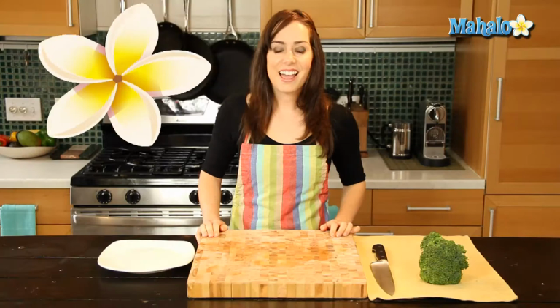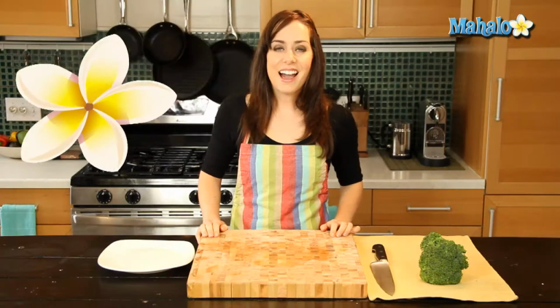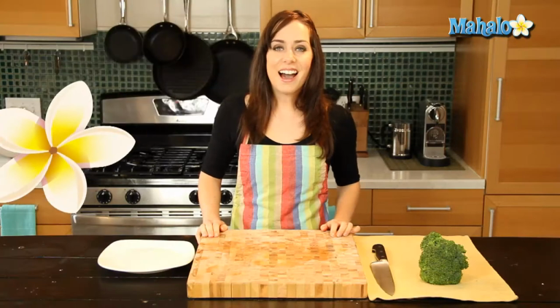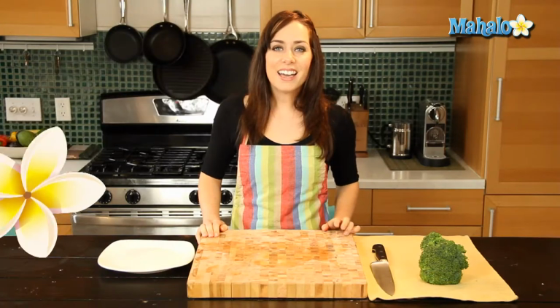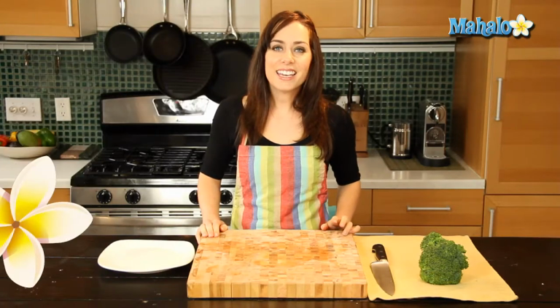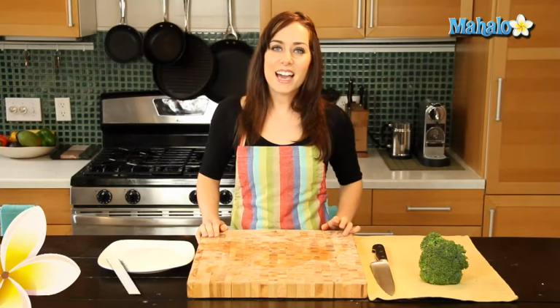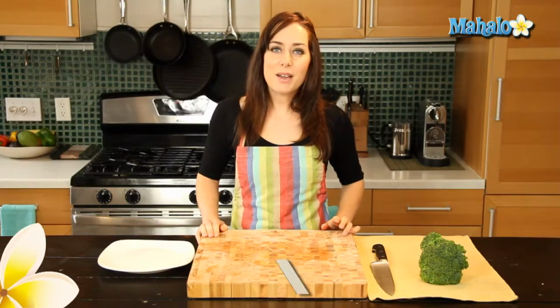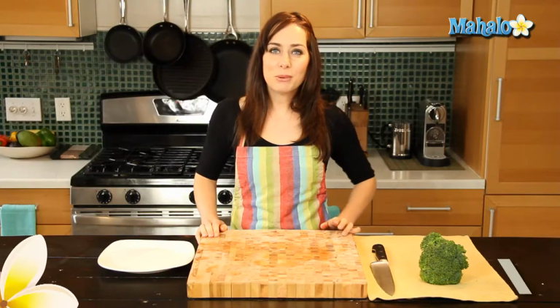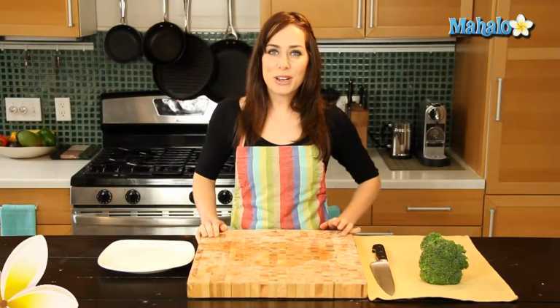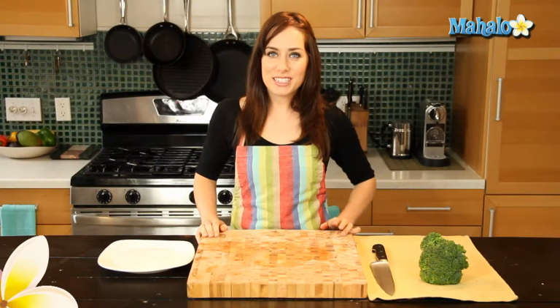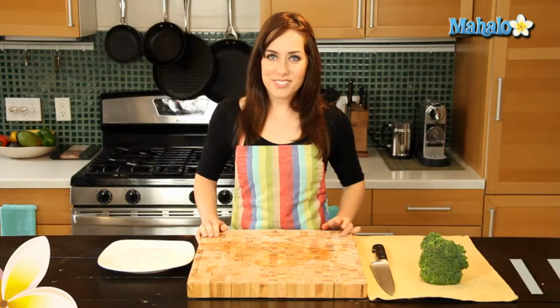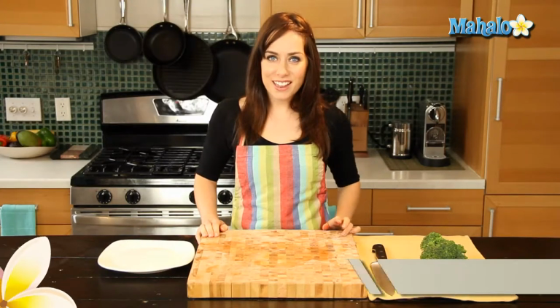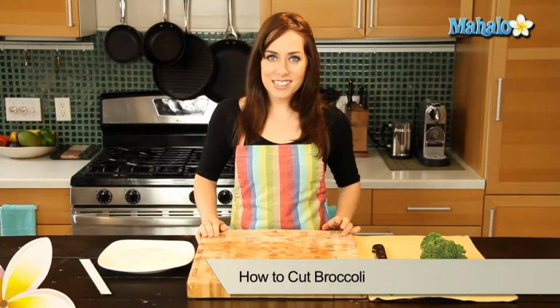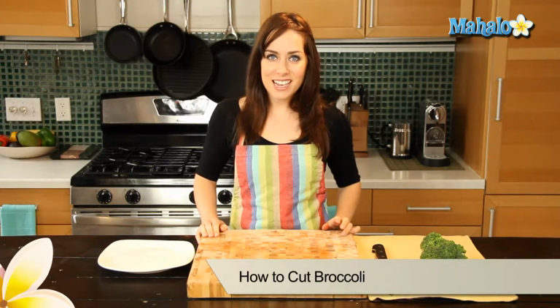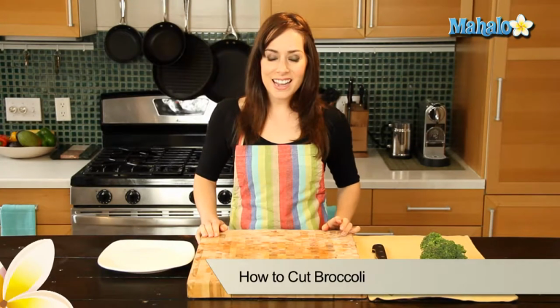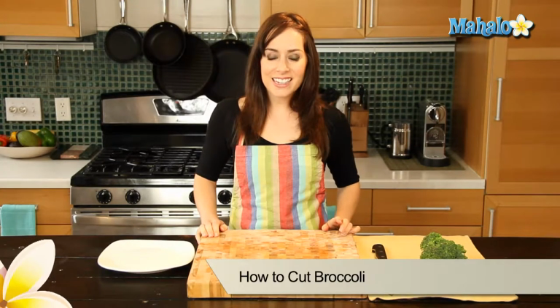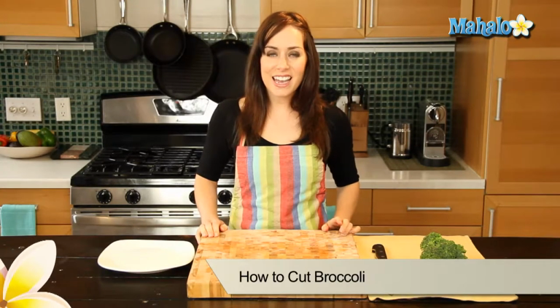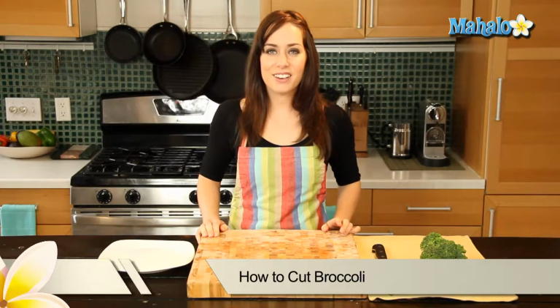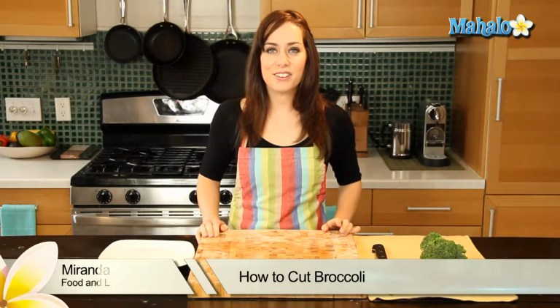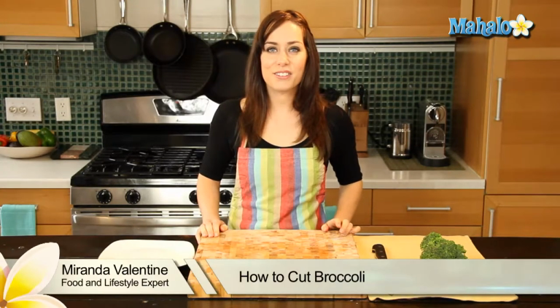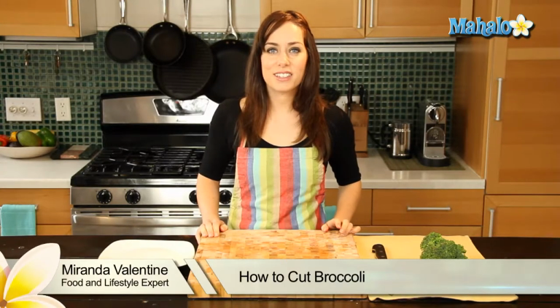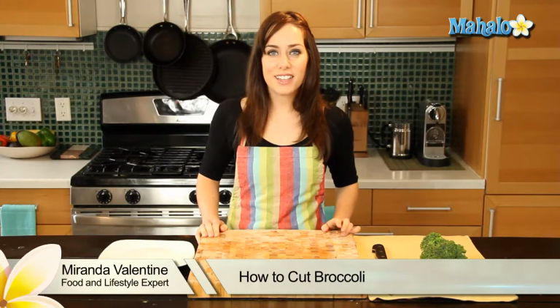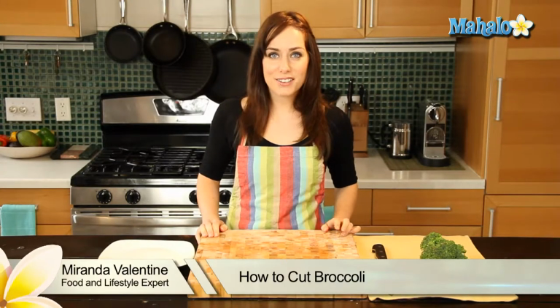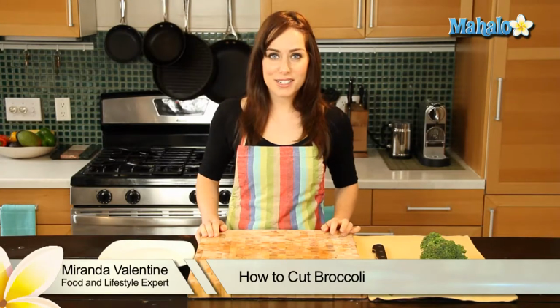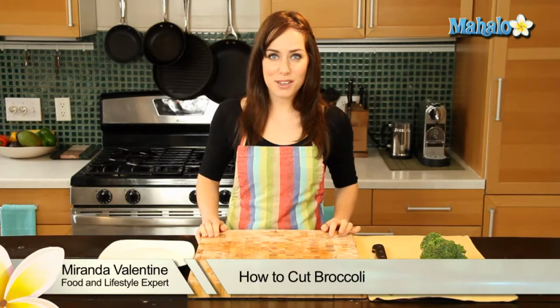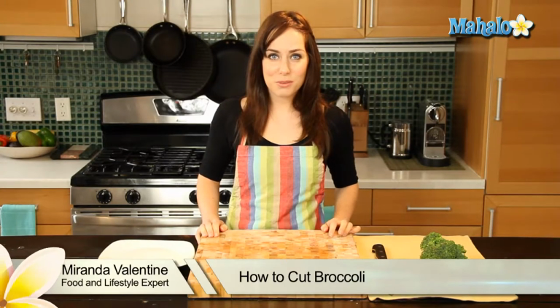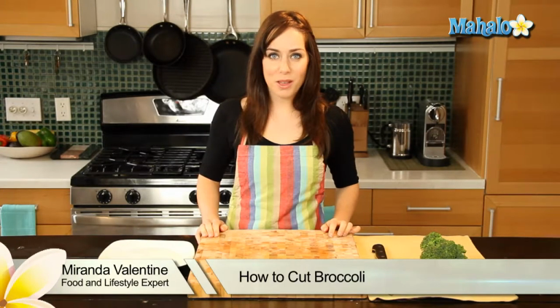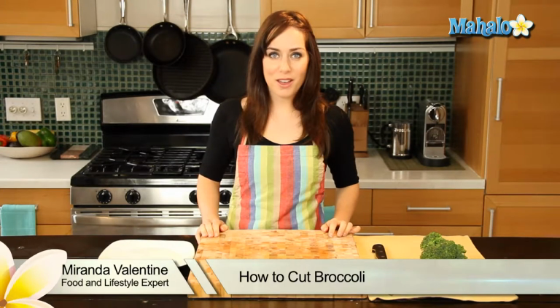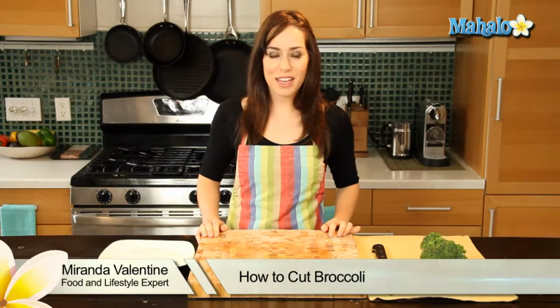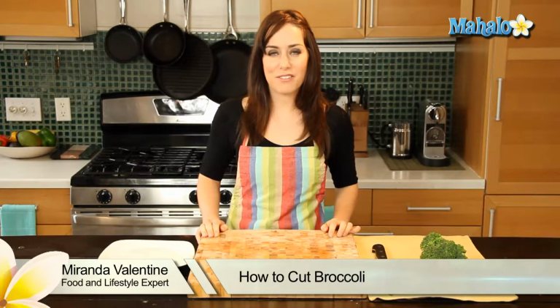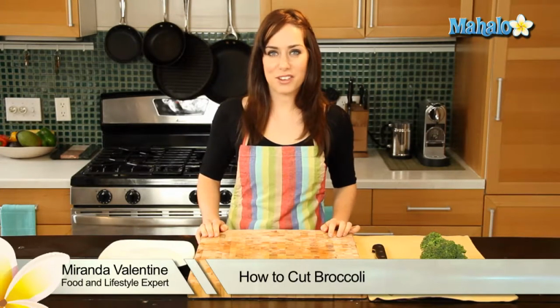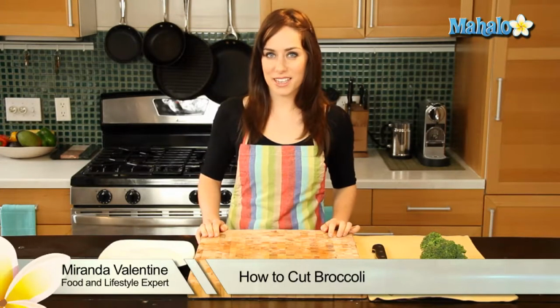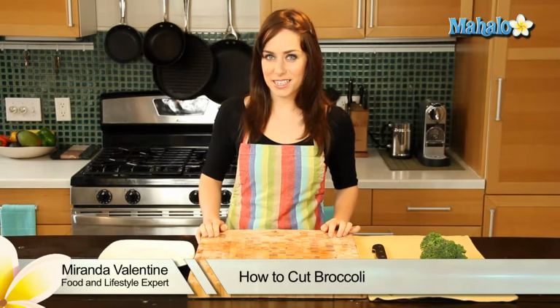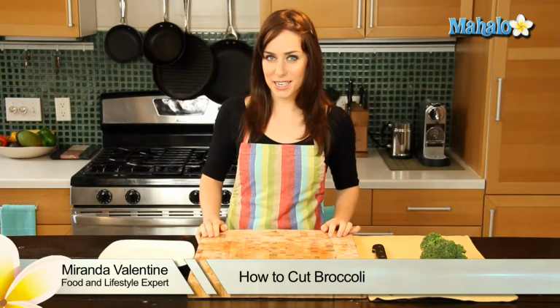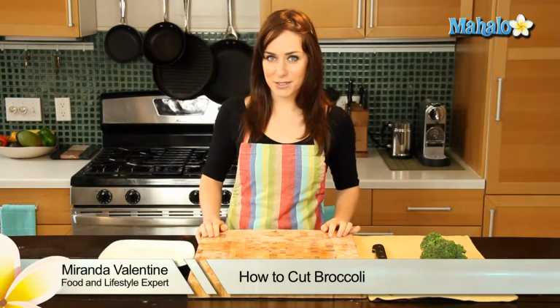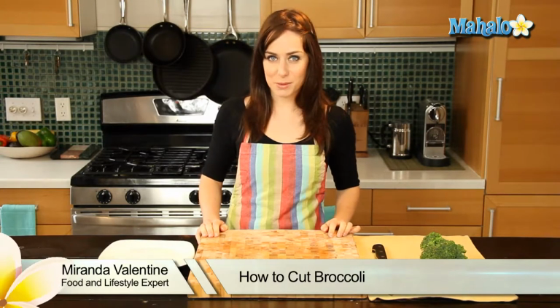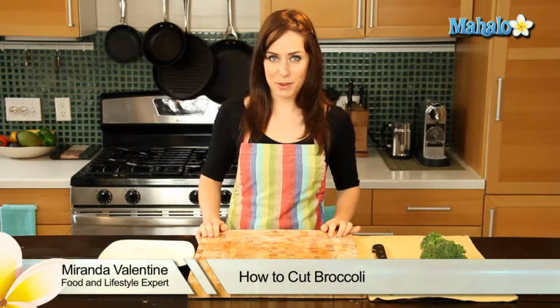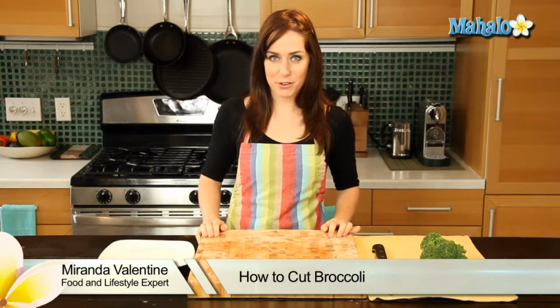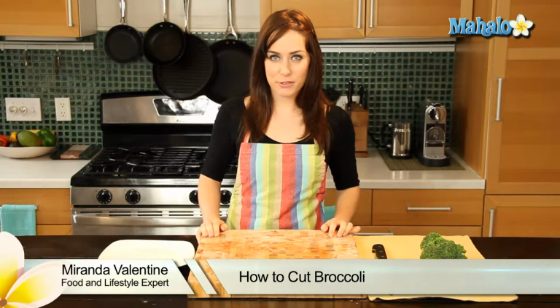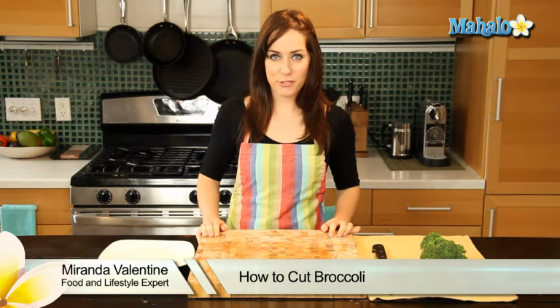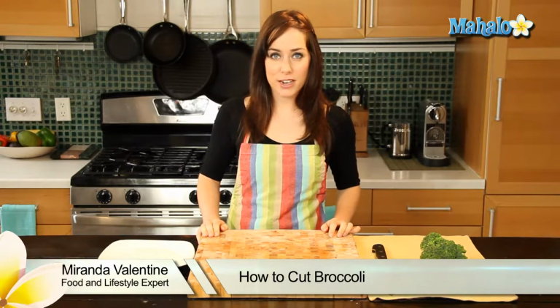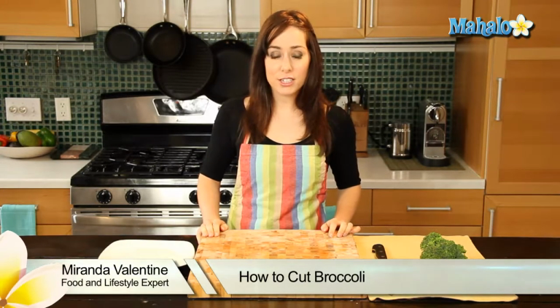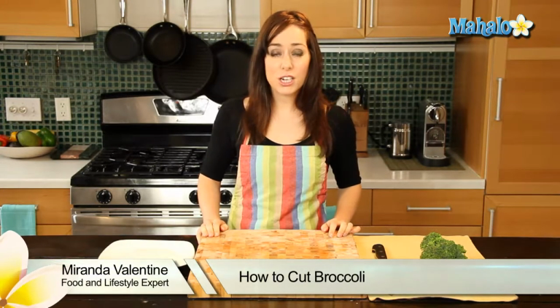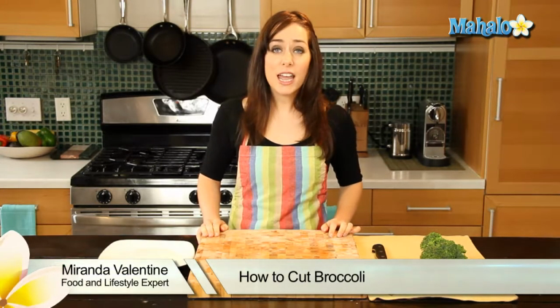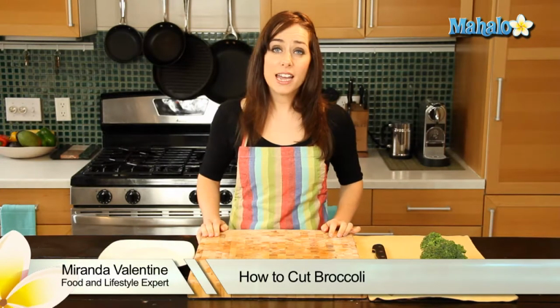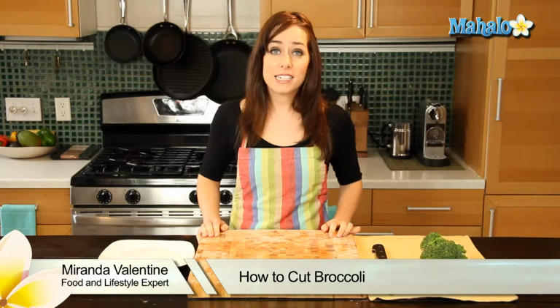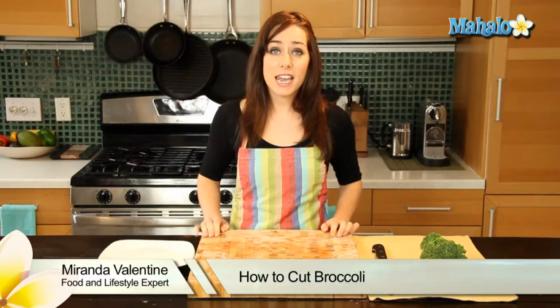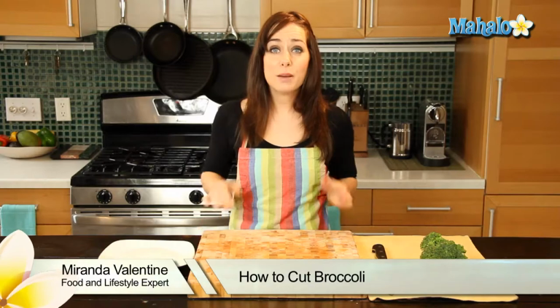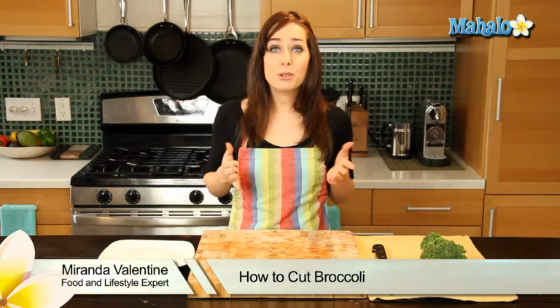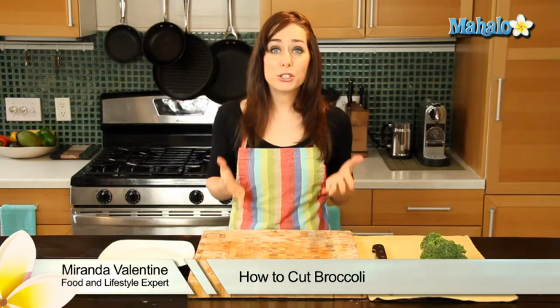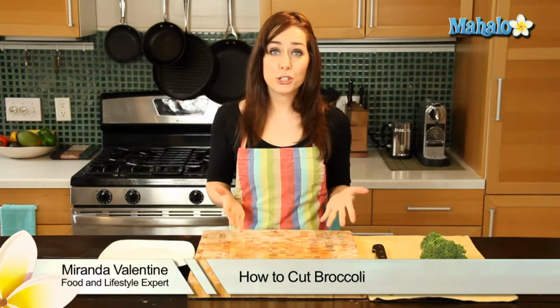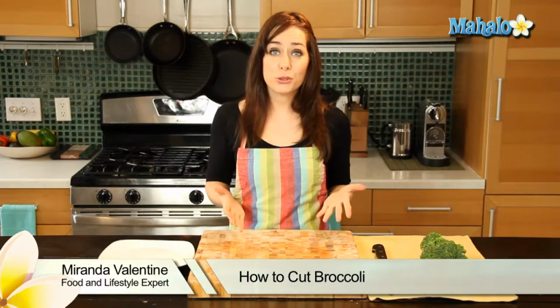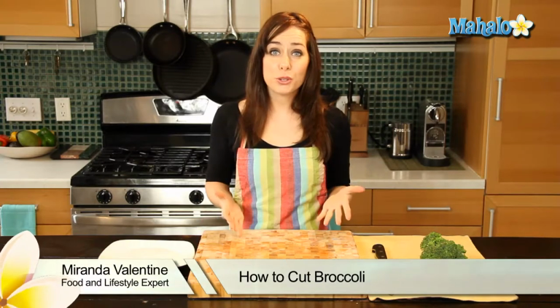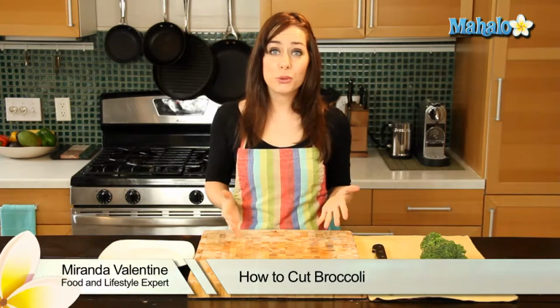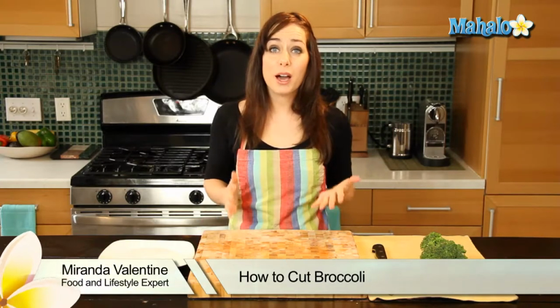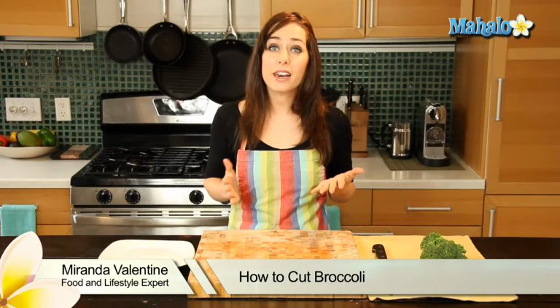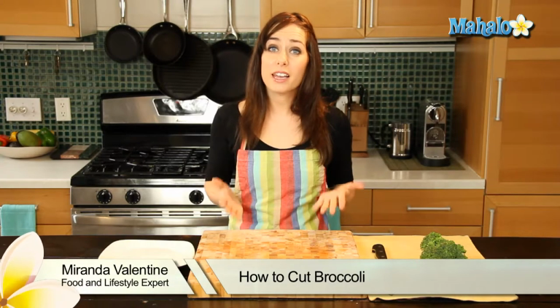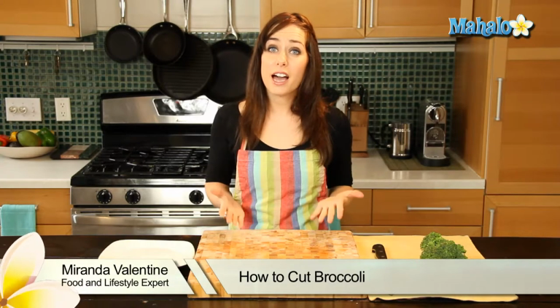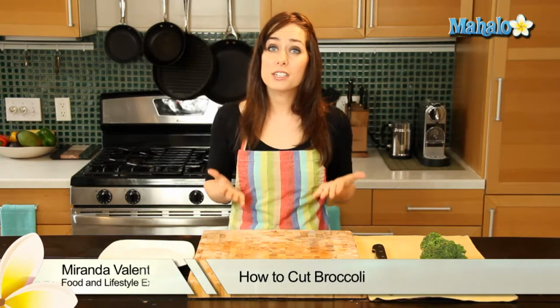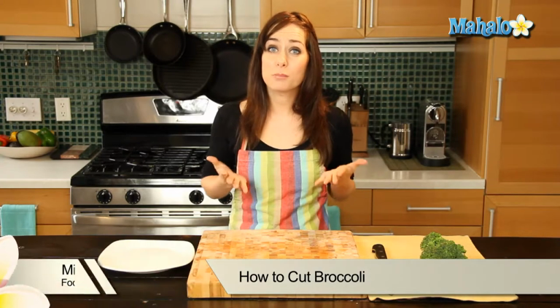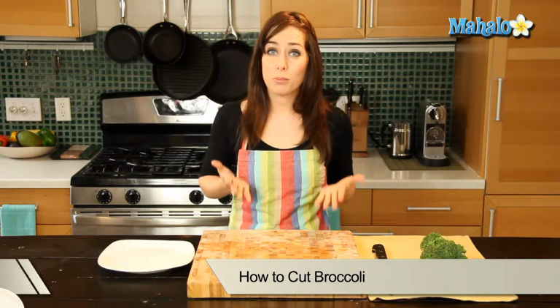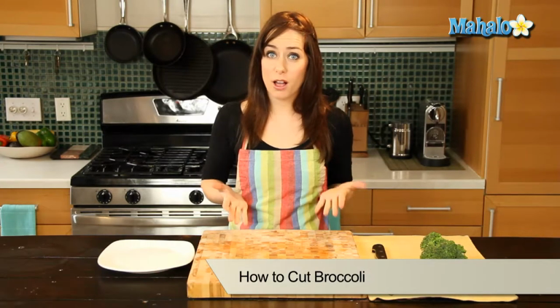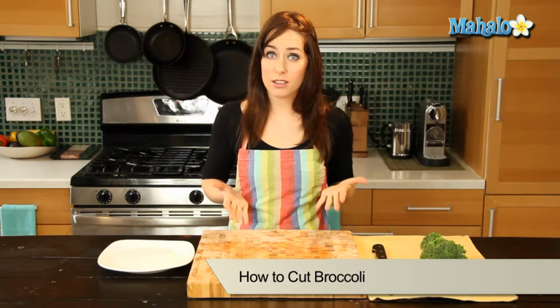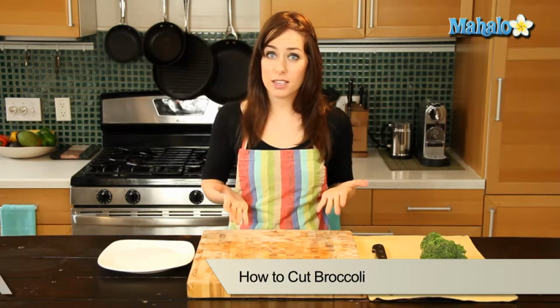Hi, I'm Miranda Valentine, editor of the lifestyle blog Everything Sounds Better in French. And today I'm going to show you how to cut broccoli.